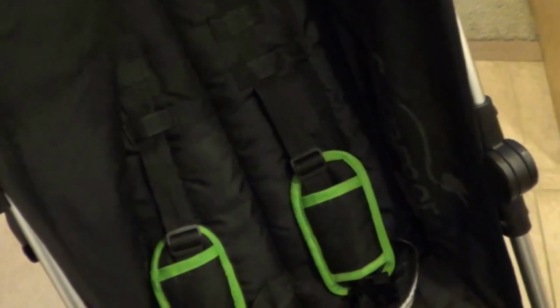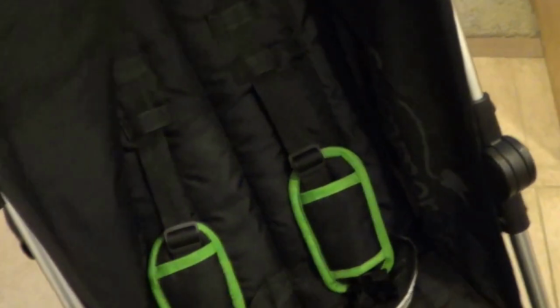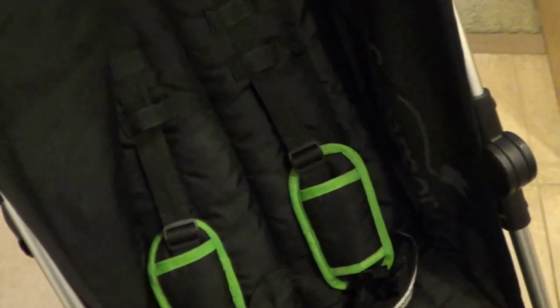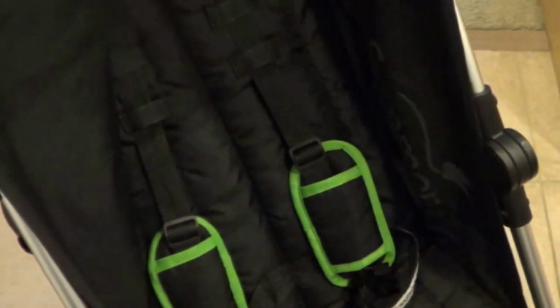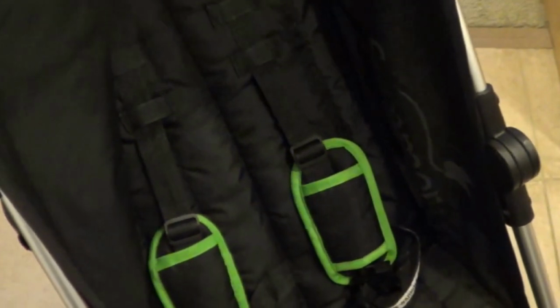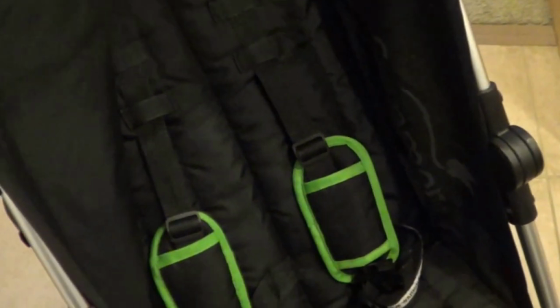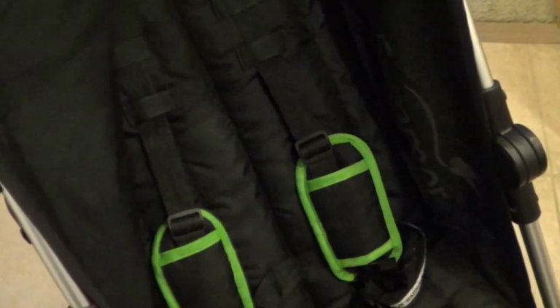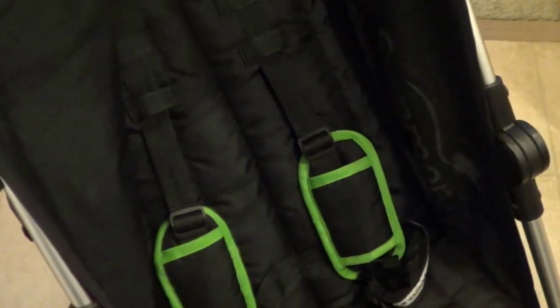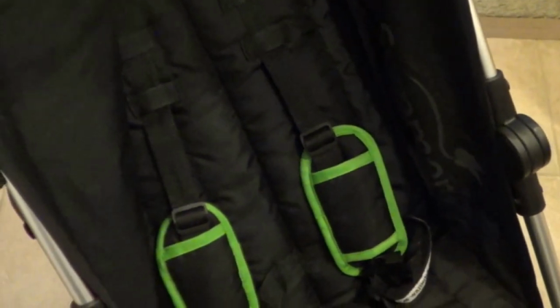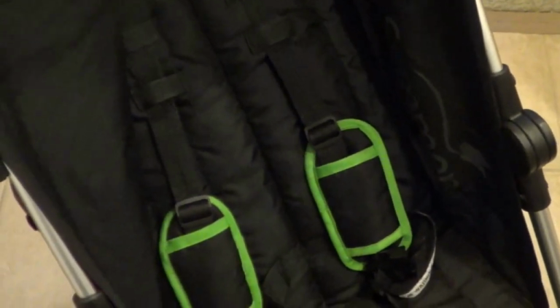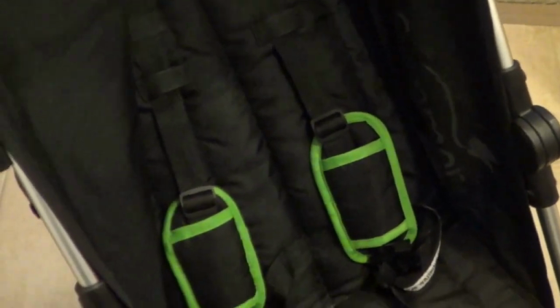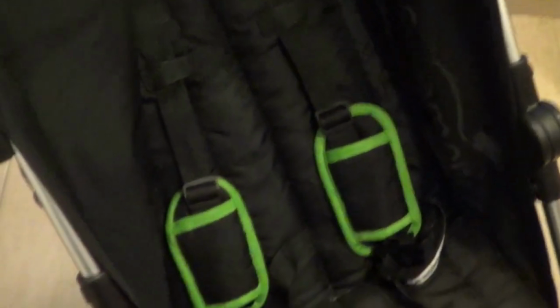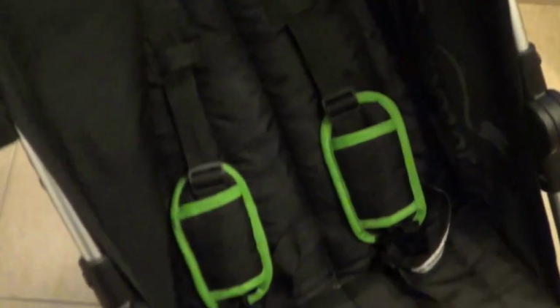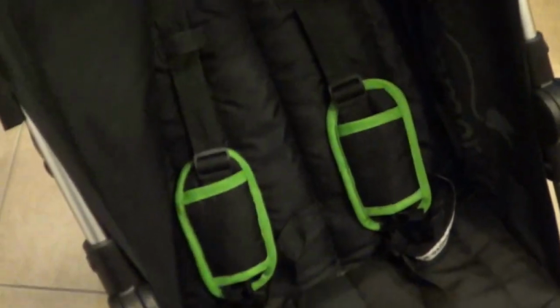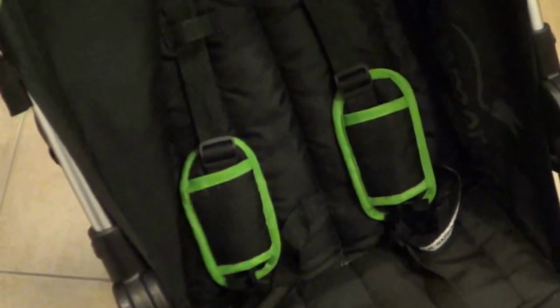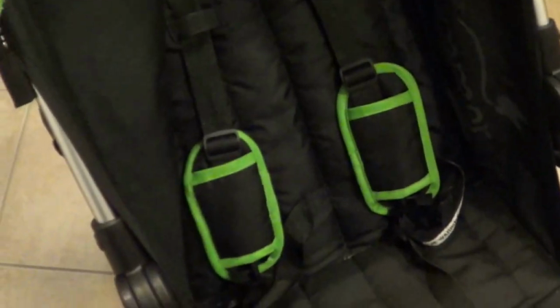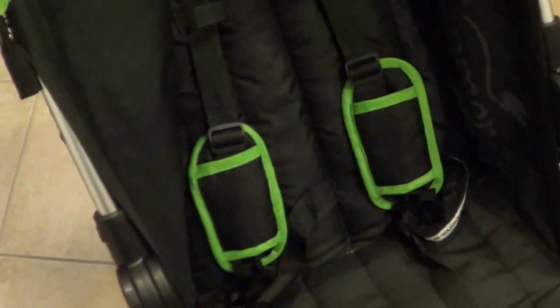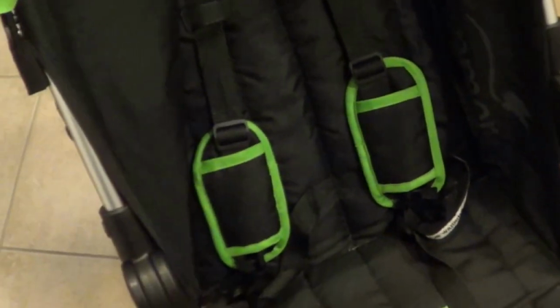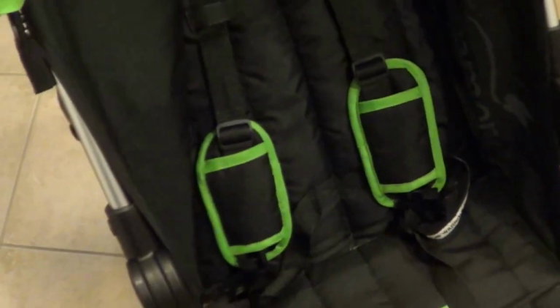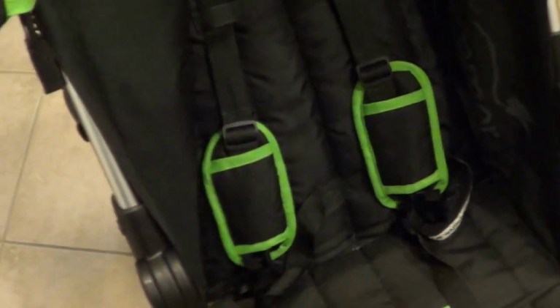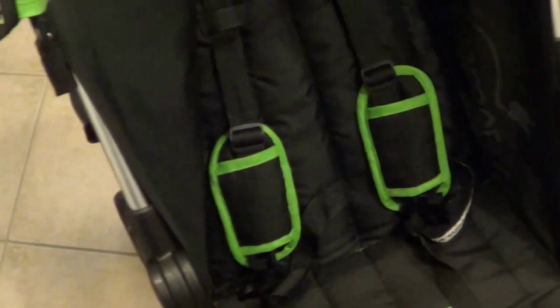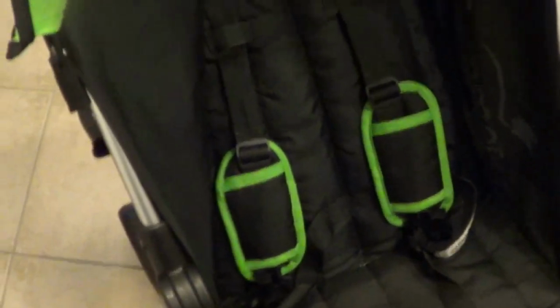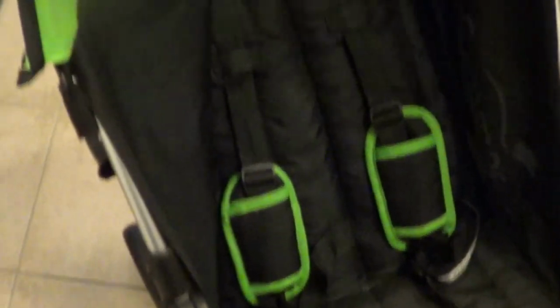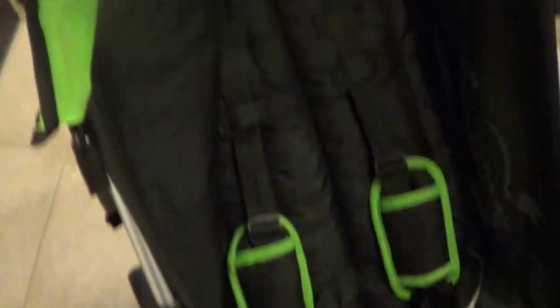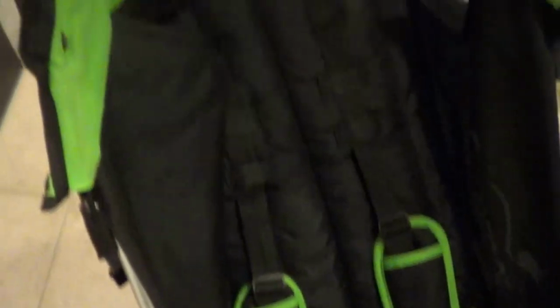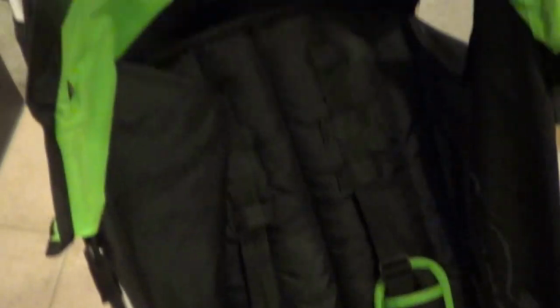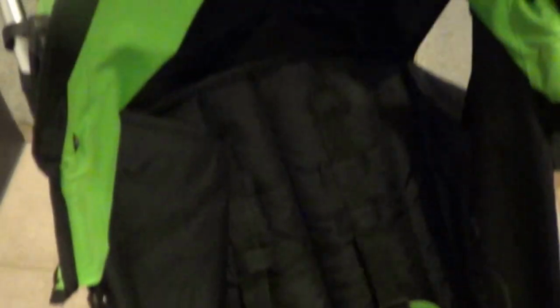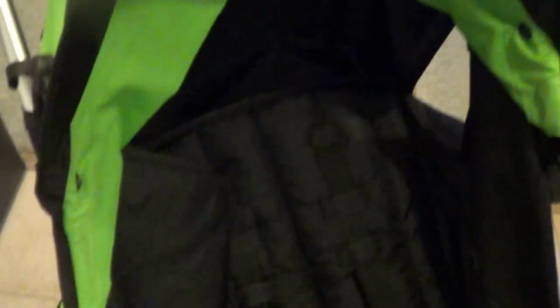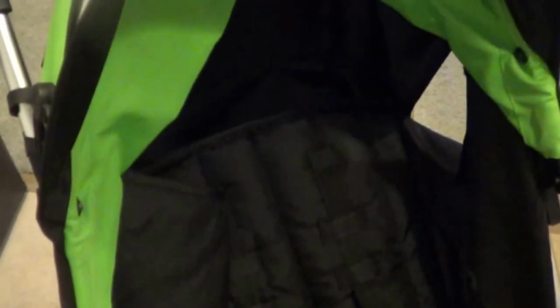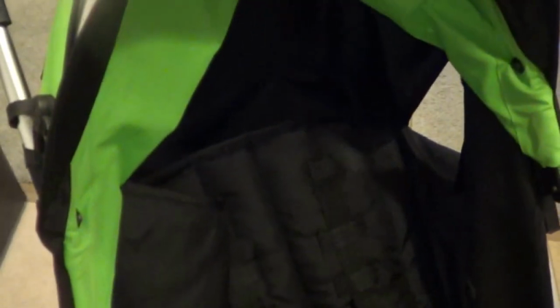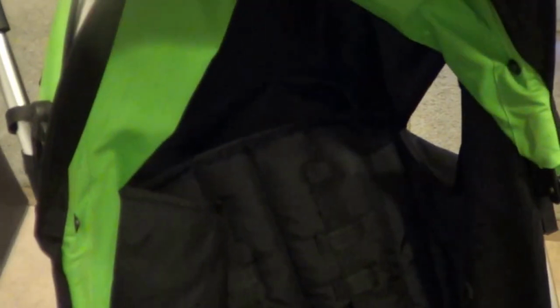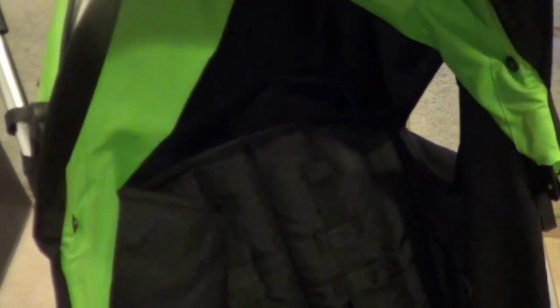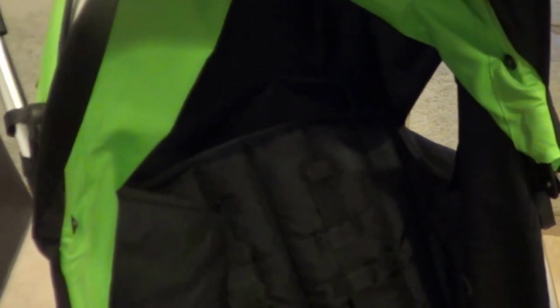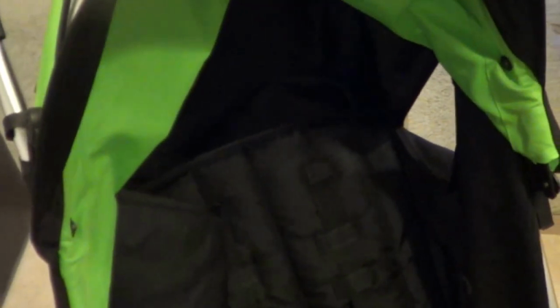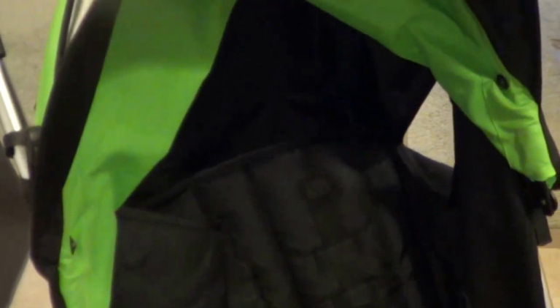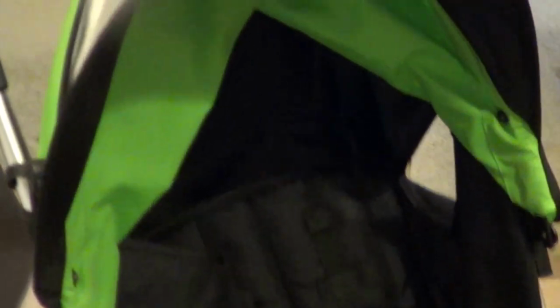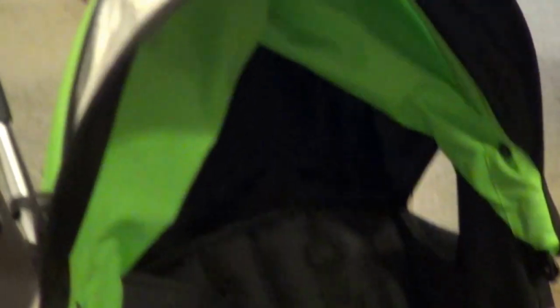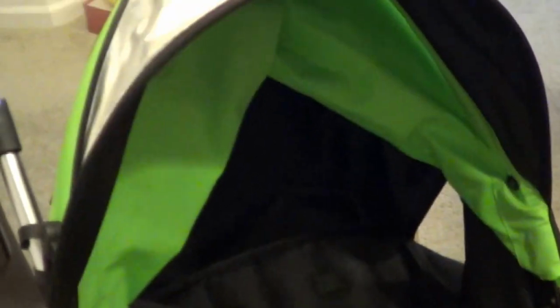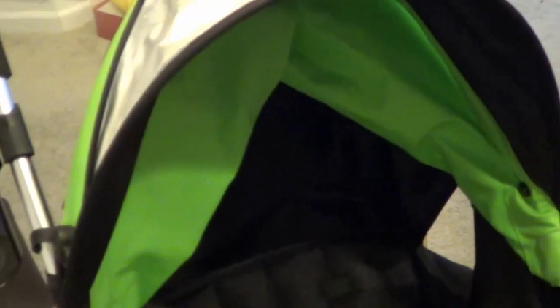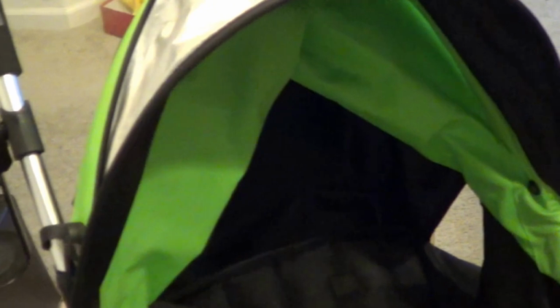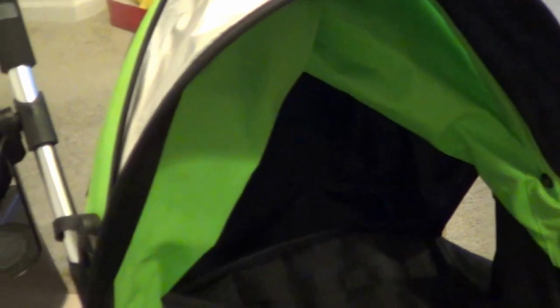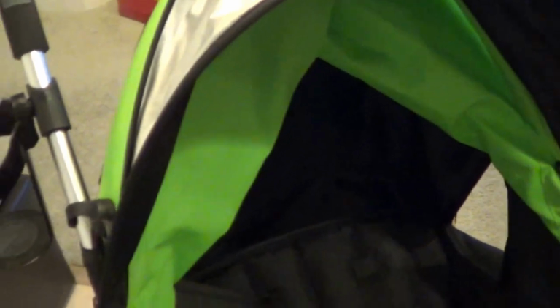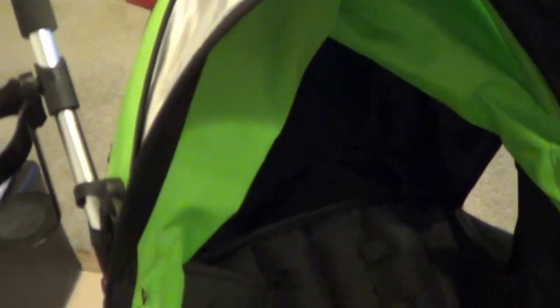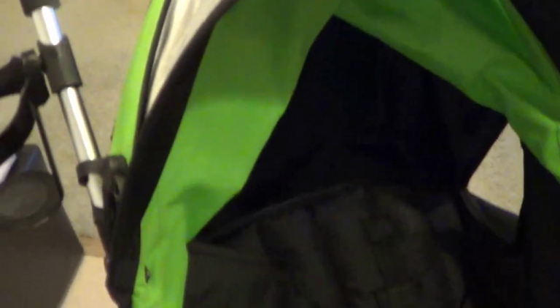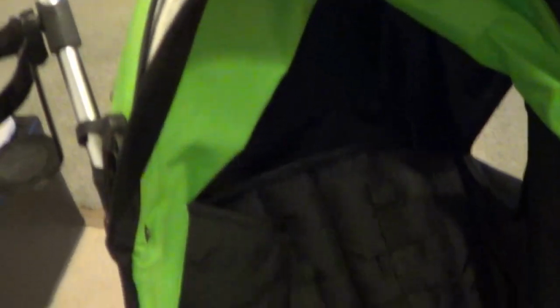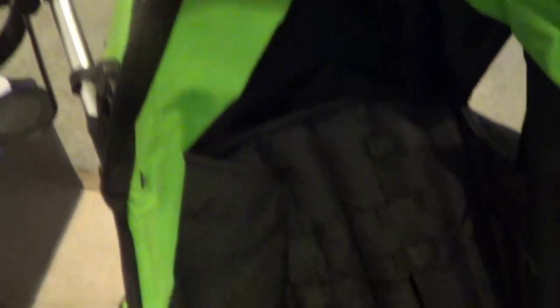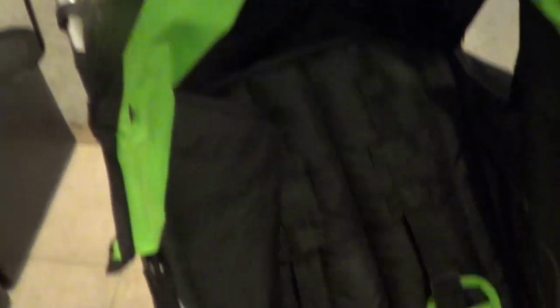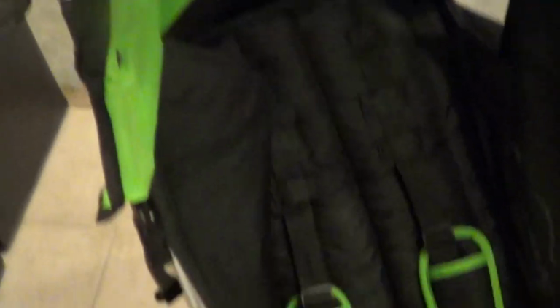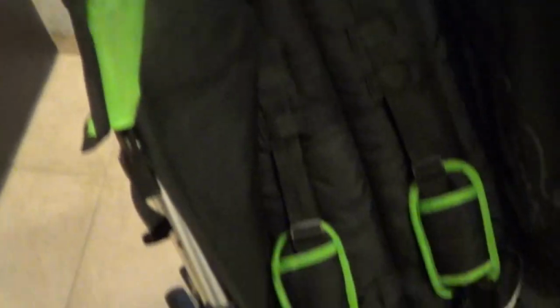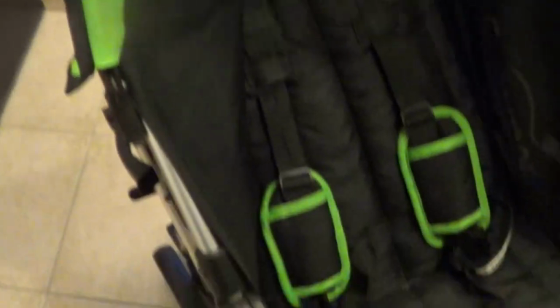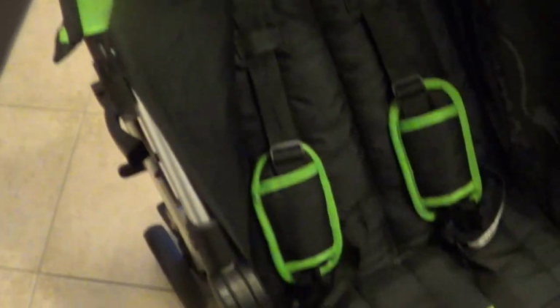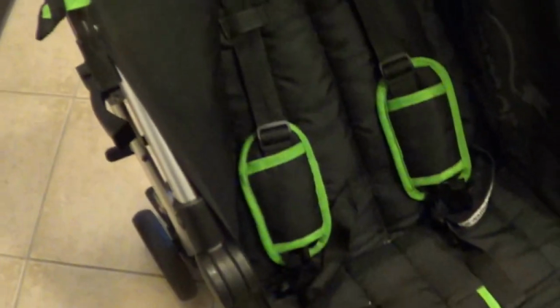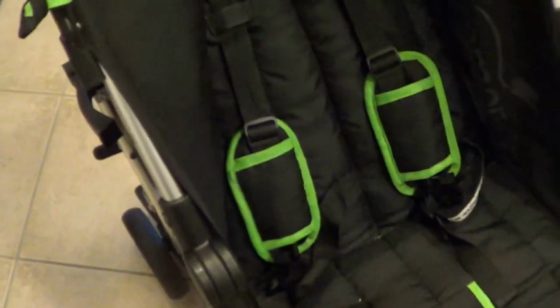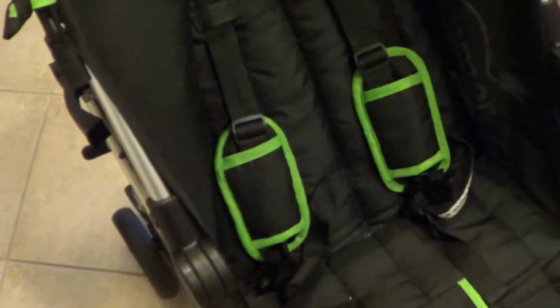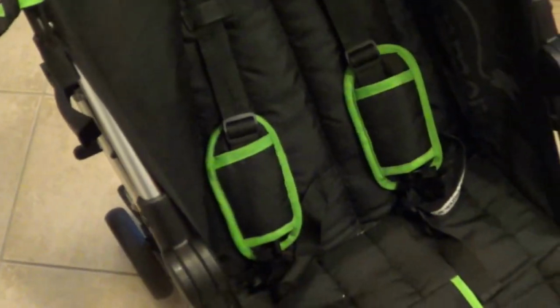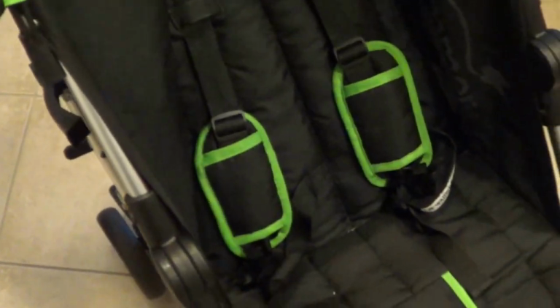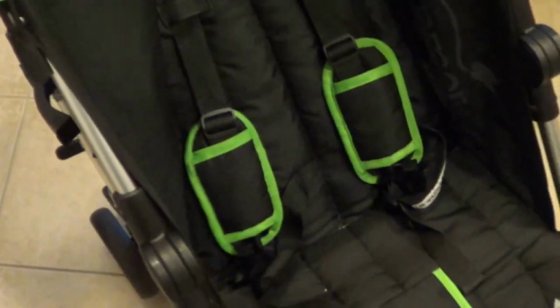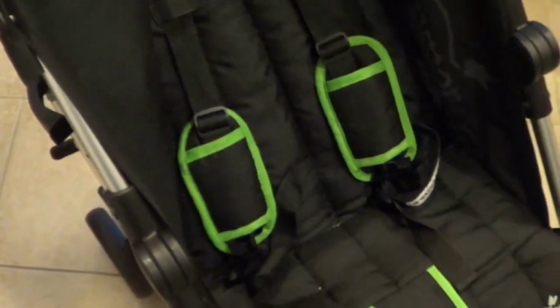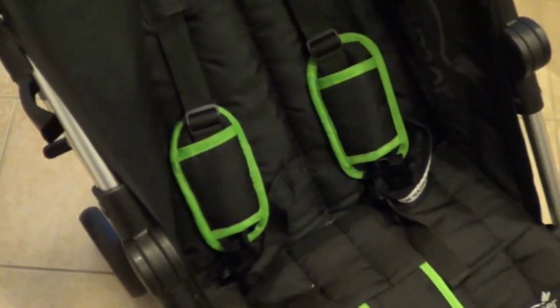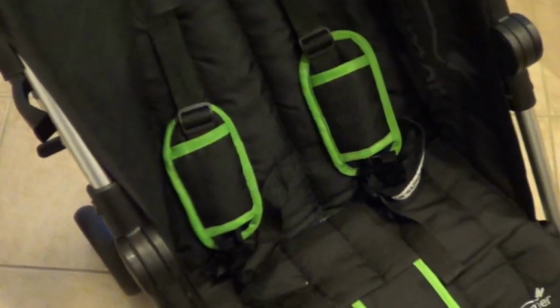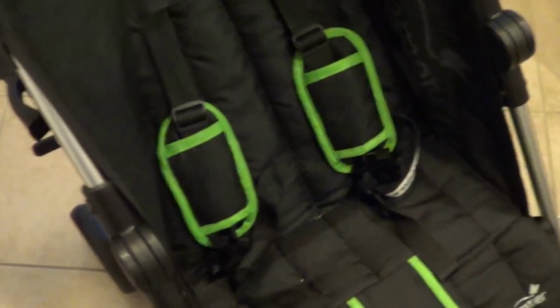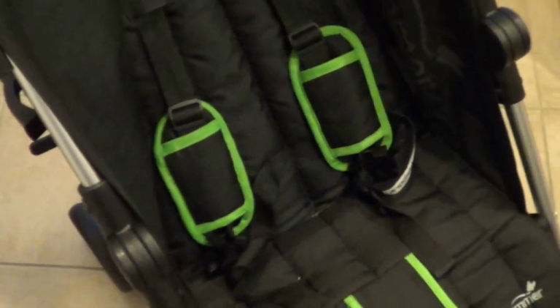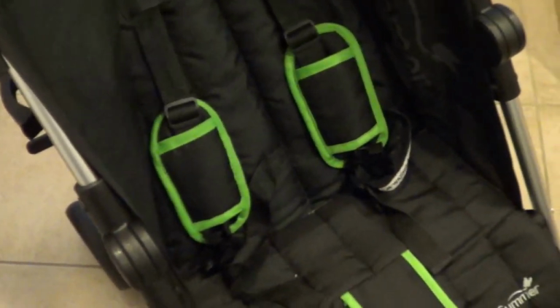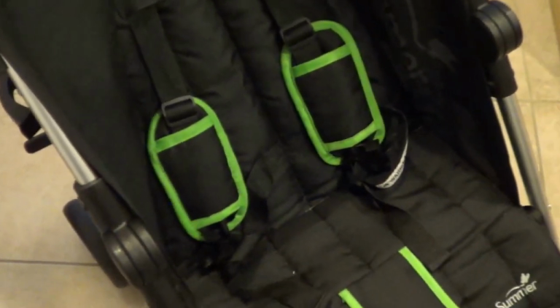This stroller comes in different colors — I think there's orange, blue, black, and pink. They're available at different stores and online as well. Go ahead and try it out. If you're looking to buy it, I would definitely give it a thumbs up and recommend it. Thanks for watching.